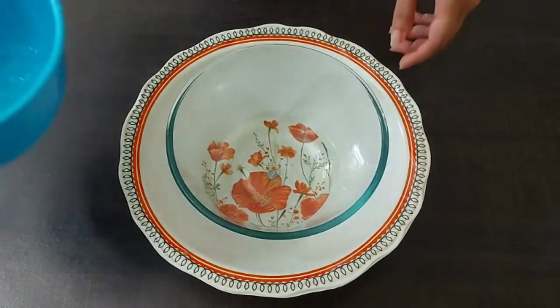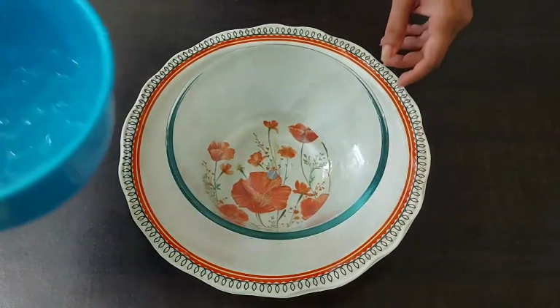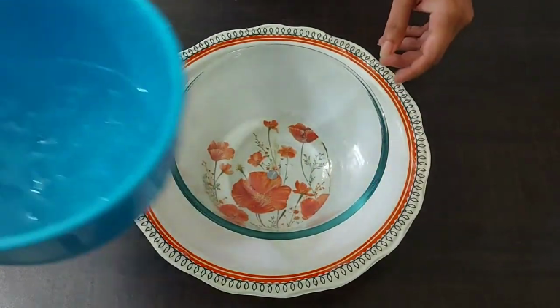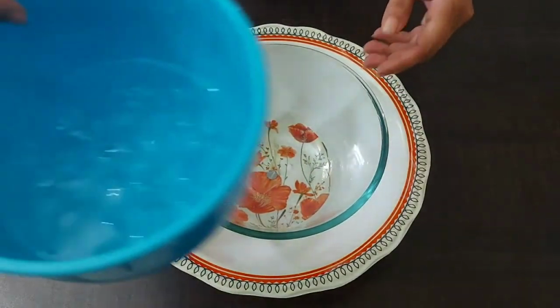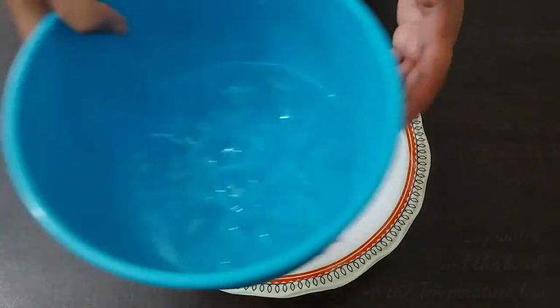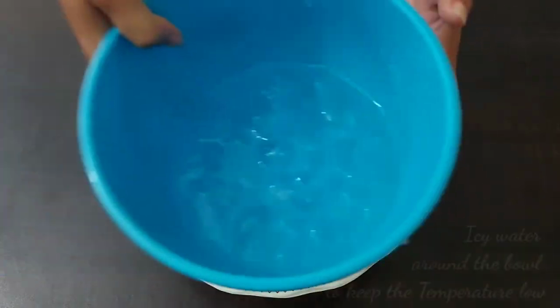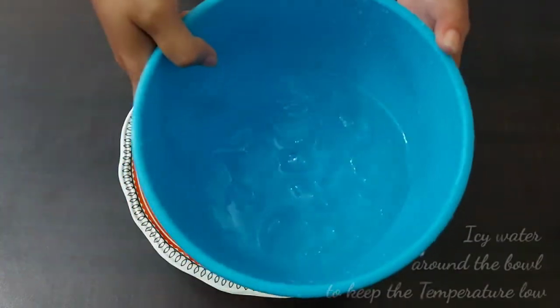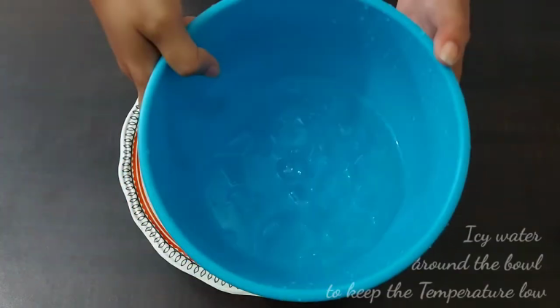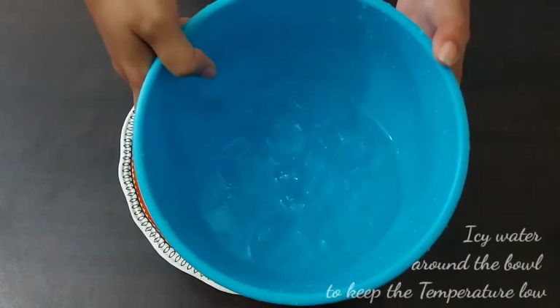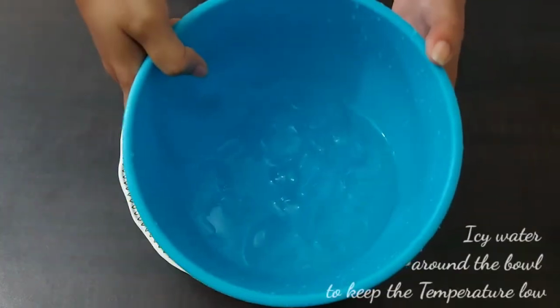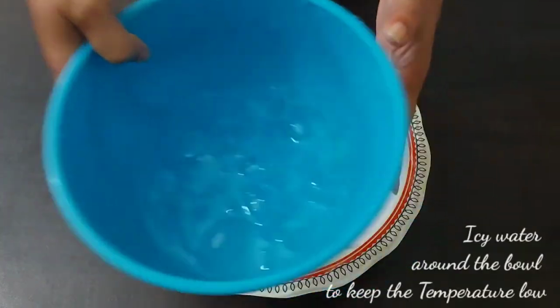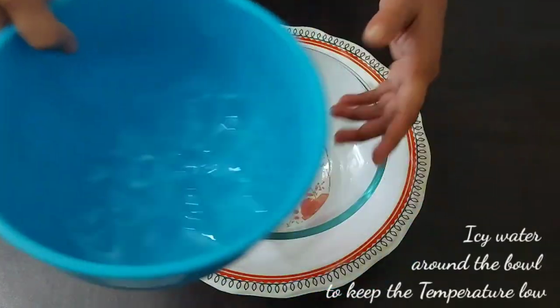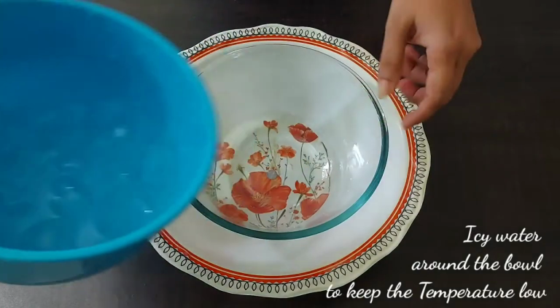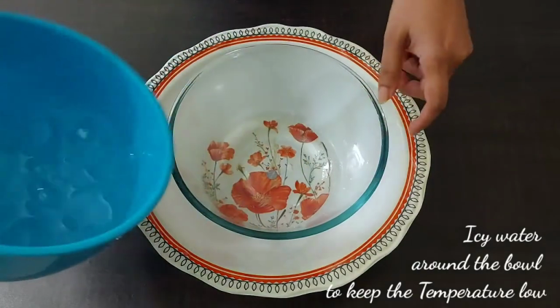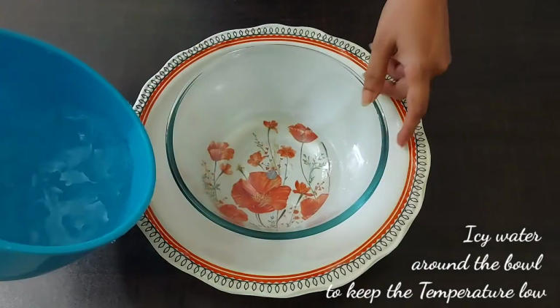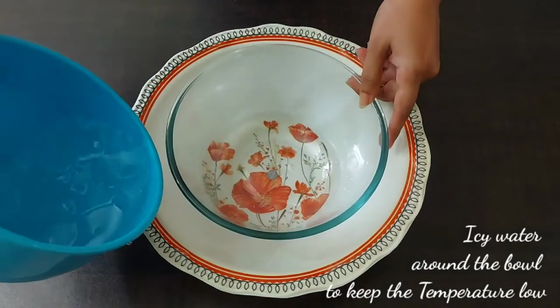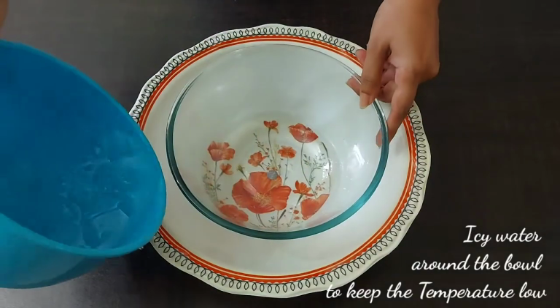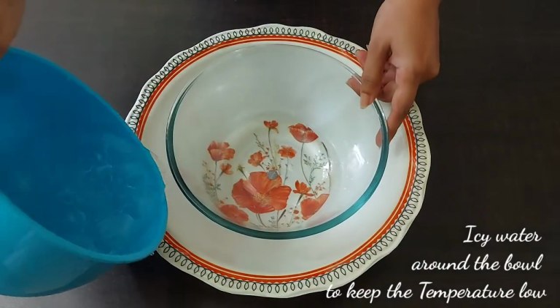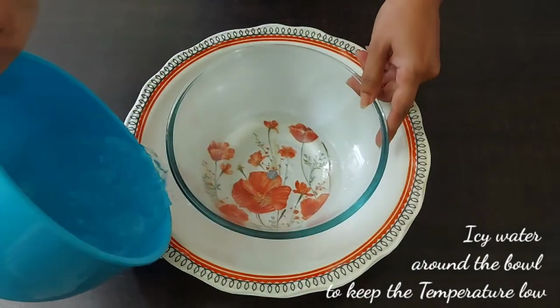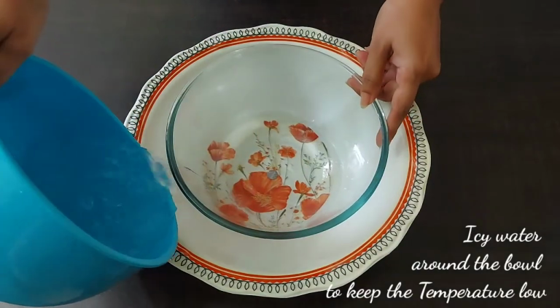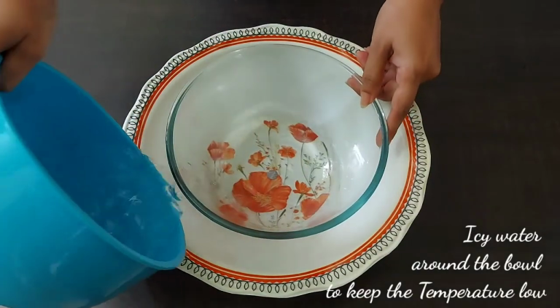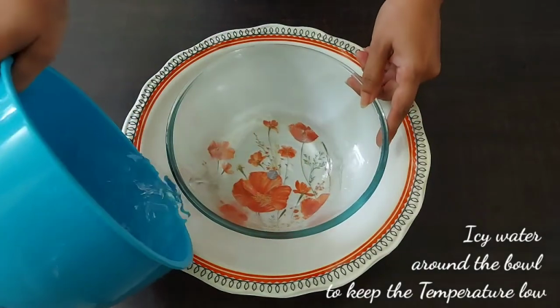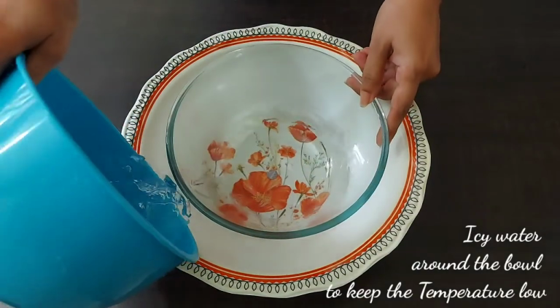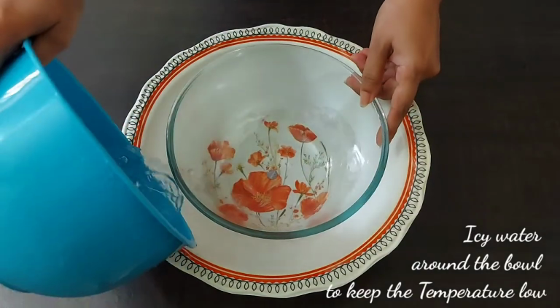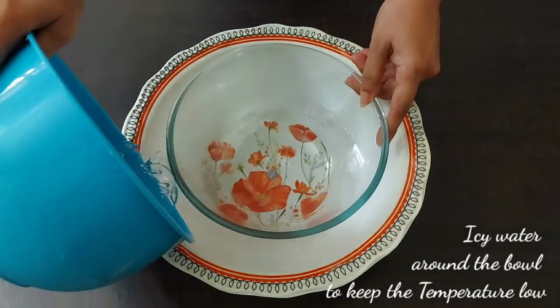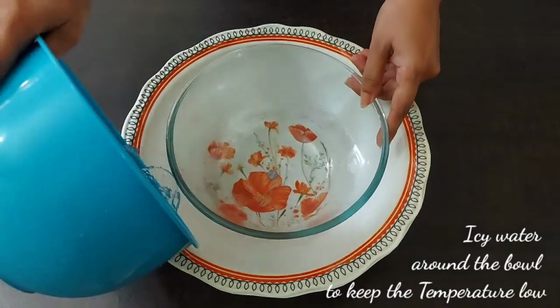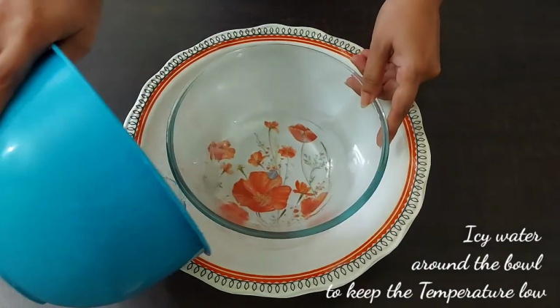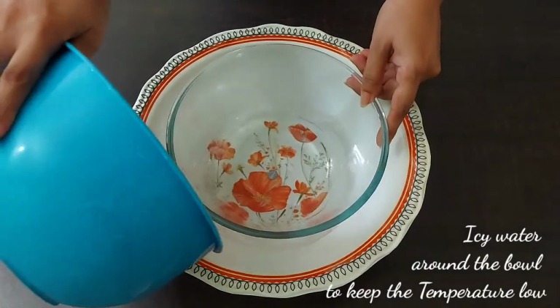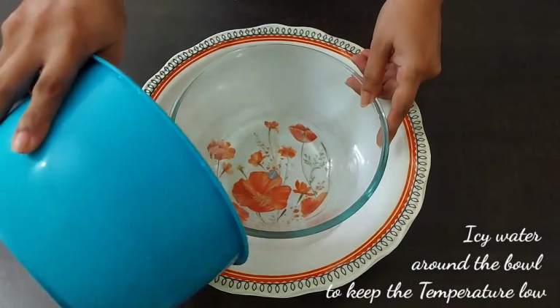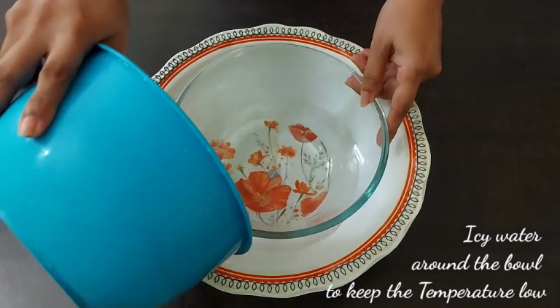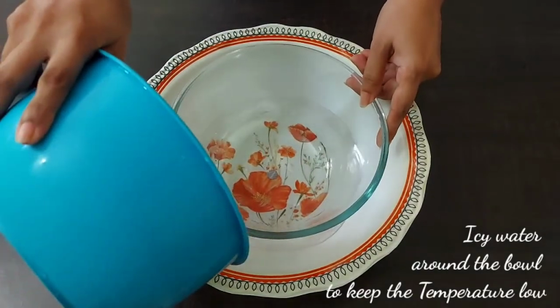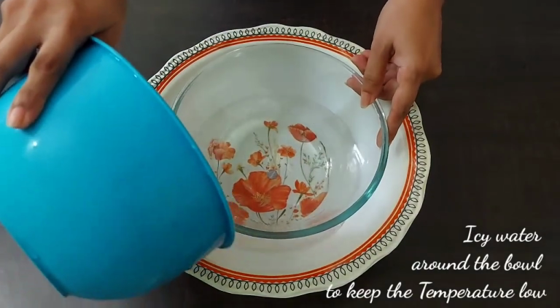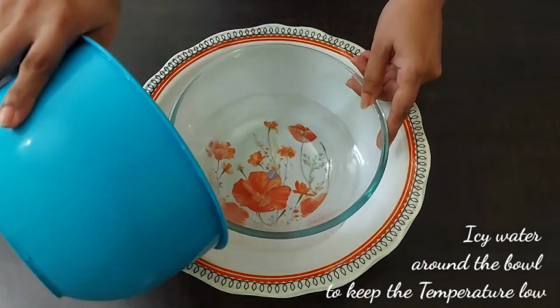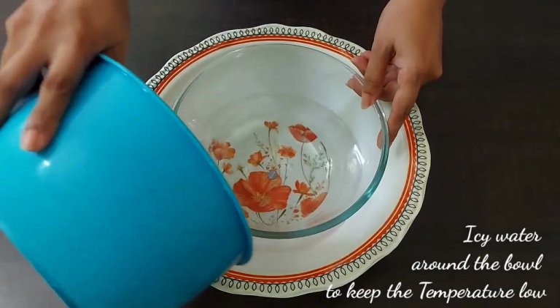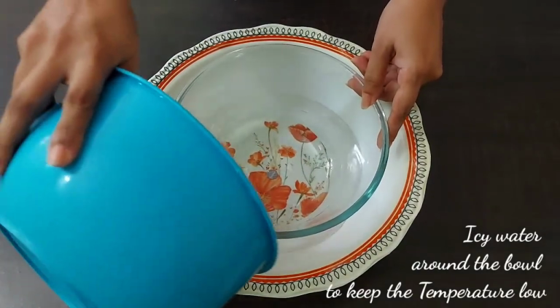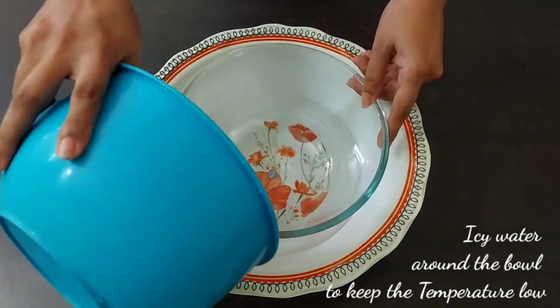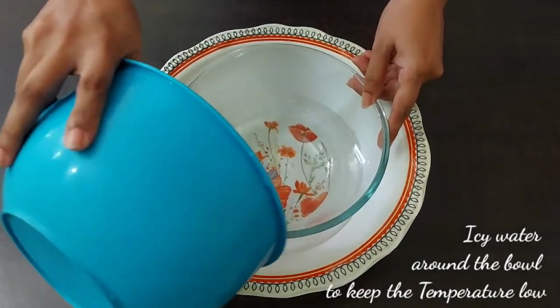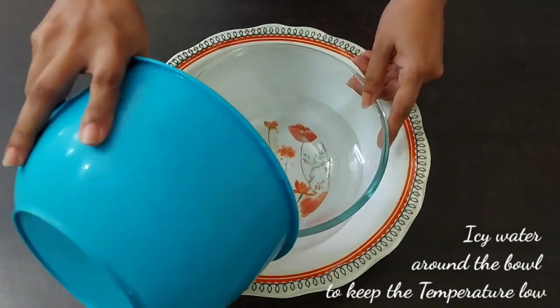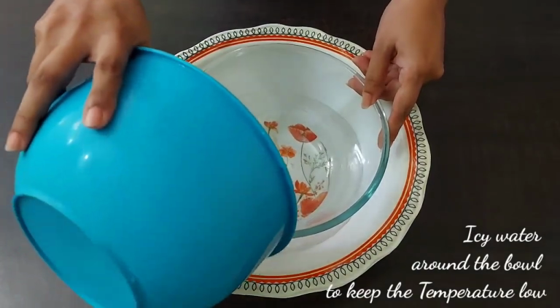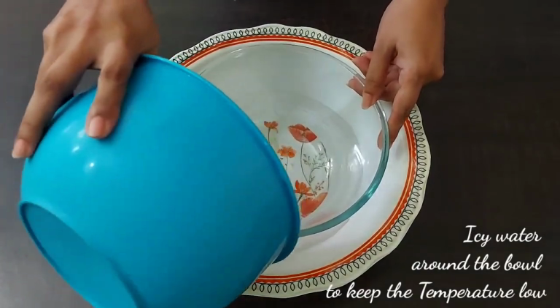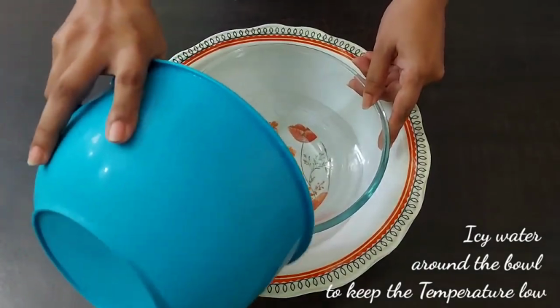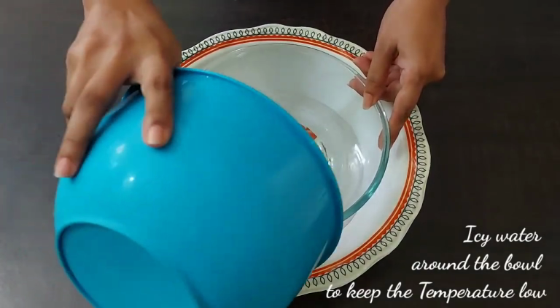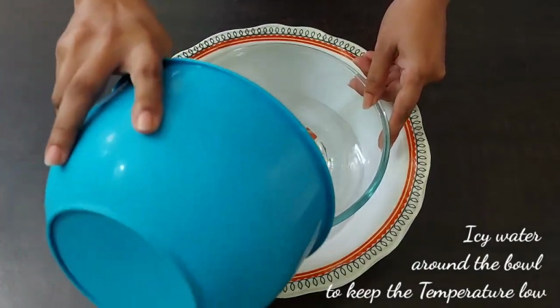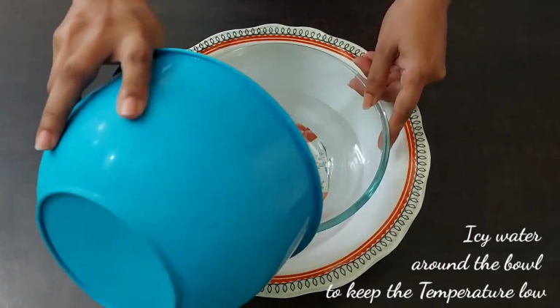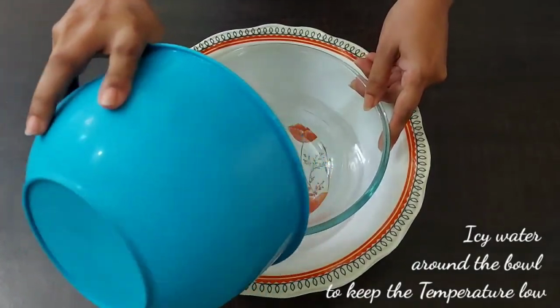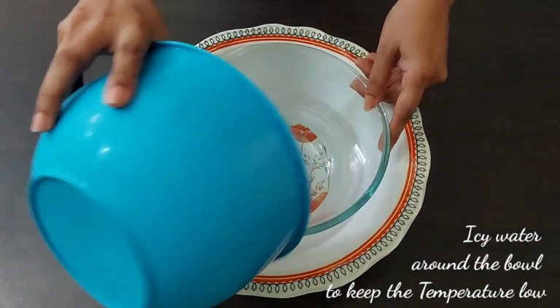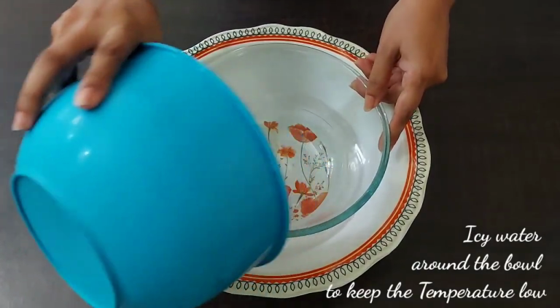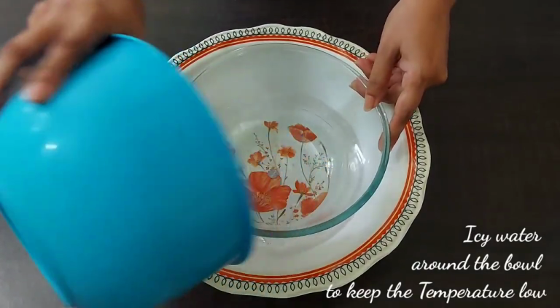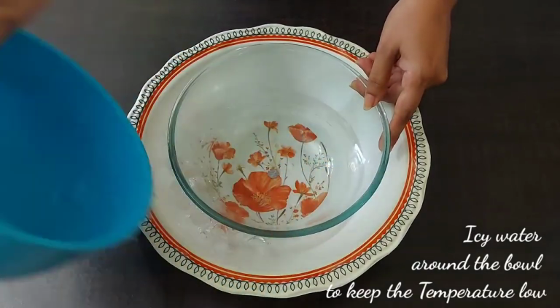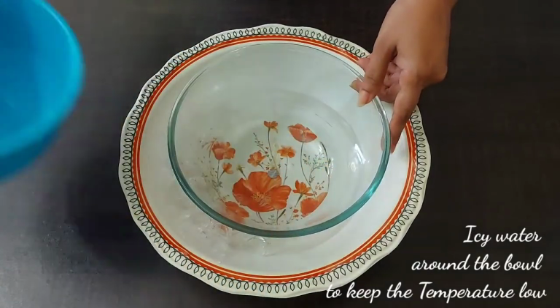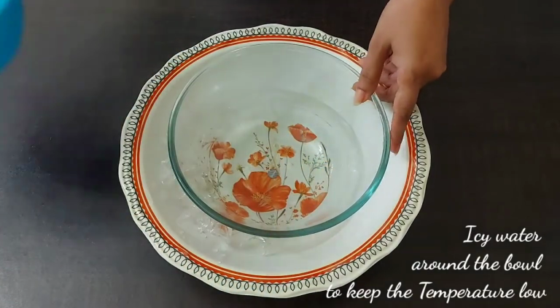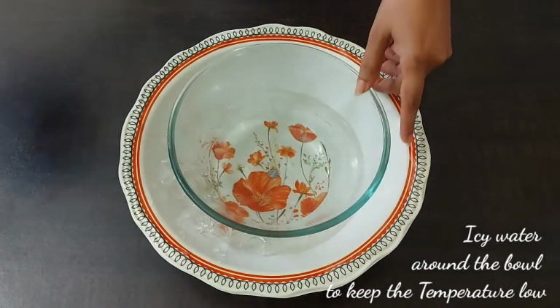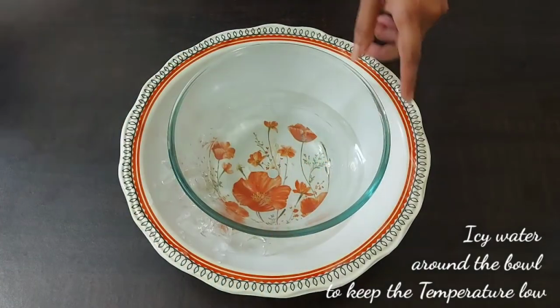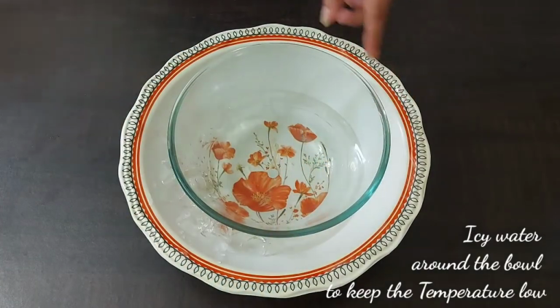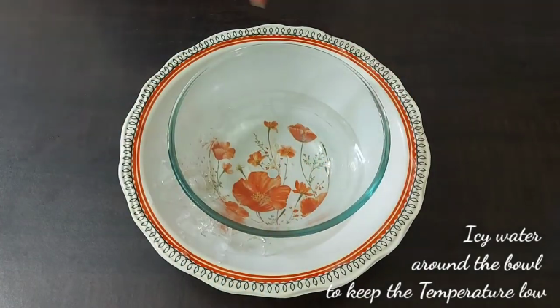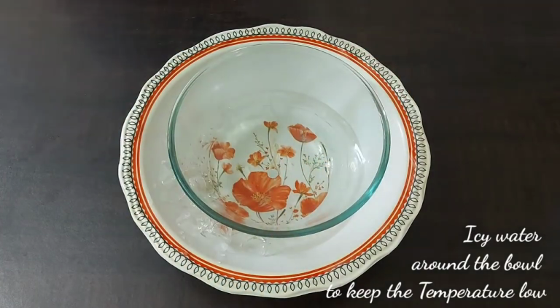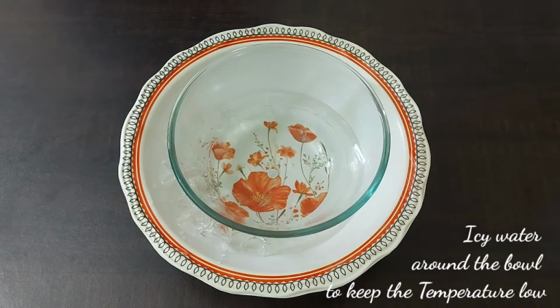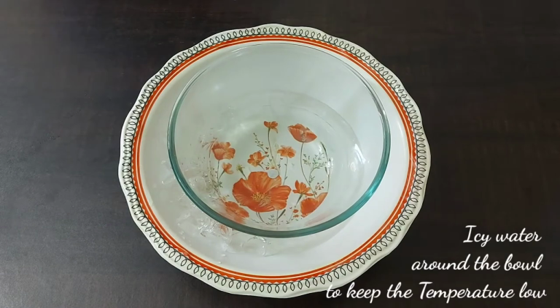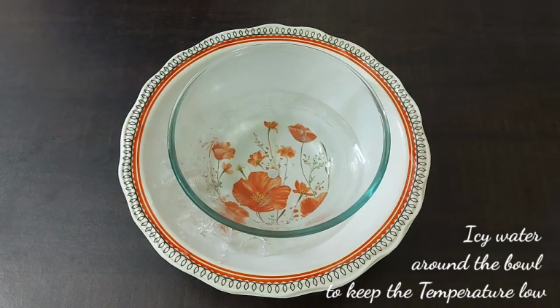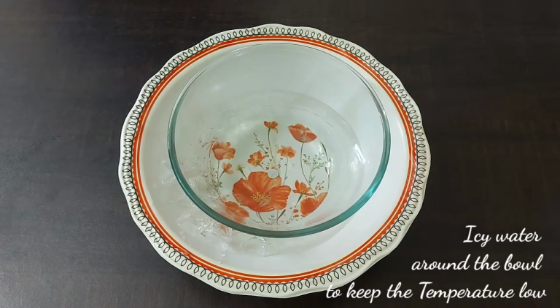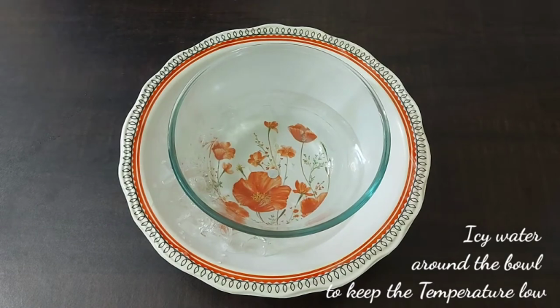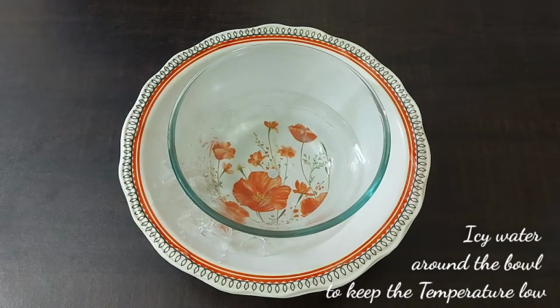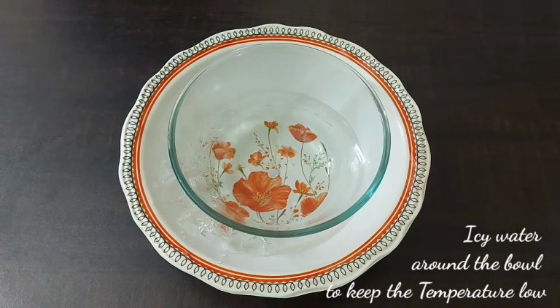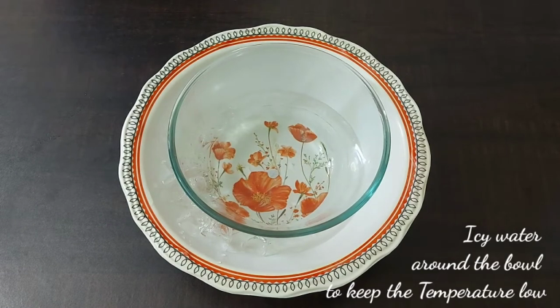Now this is another bowl where I am adding icy water around it. This is to maintain the temperature.